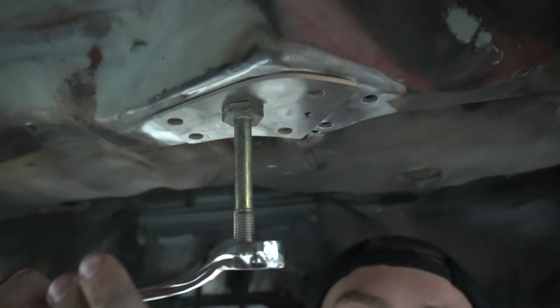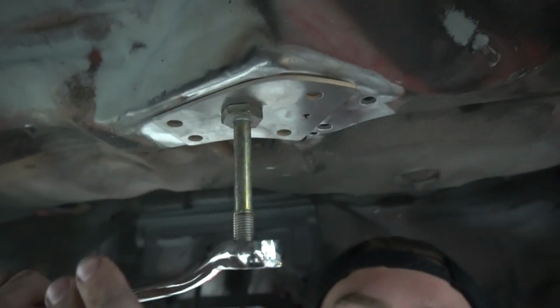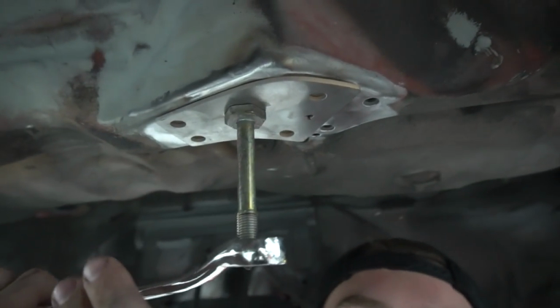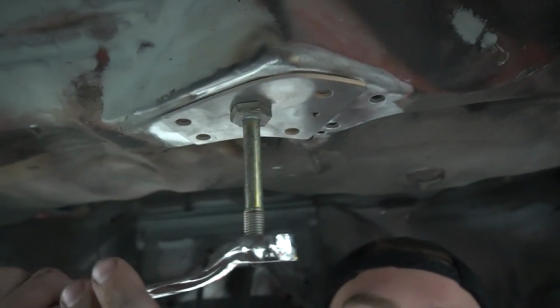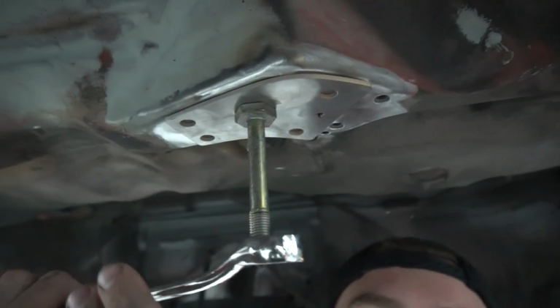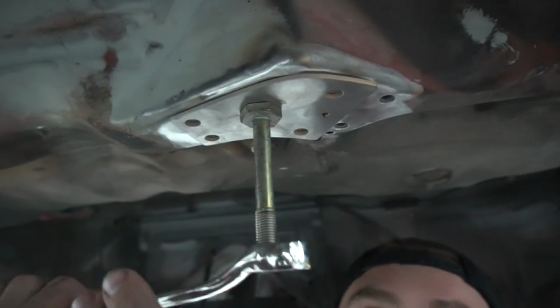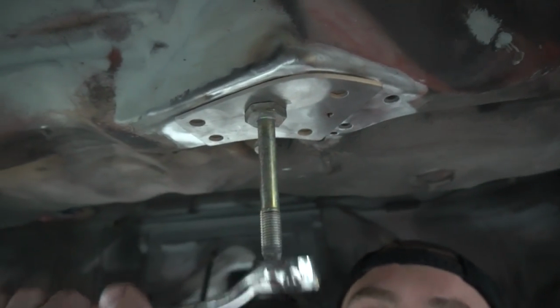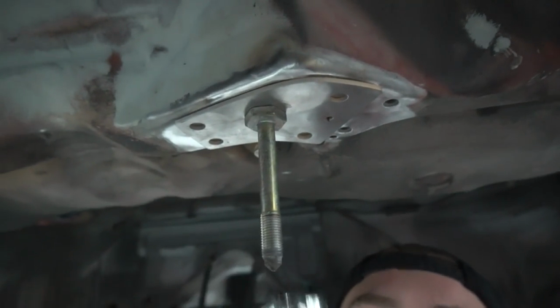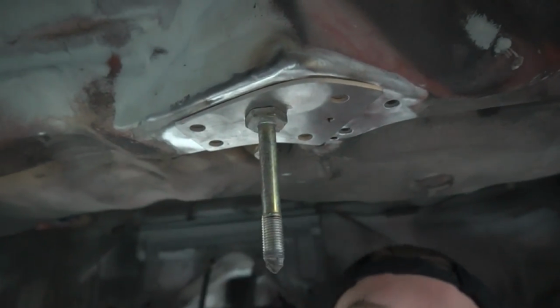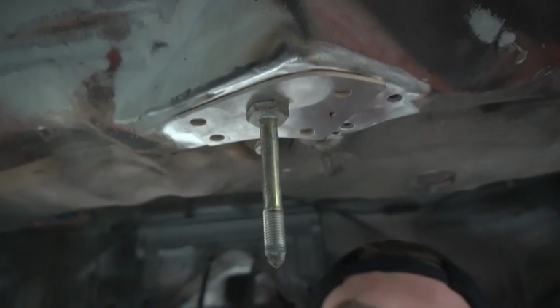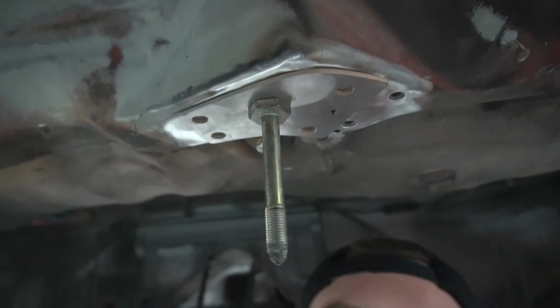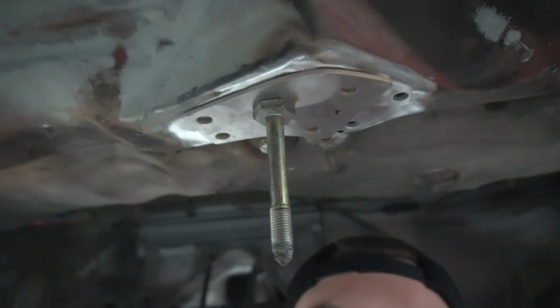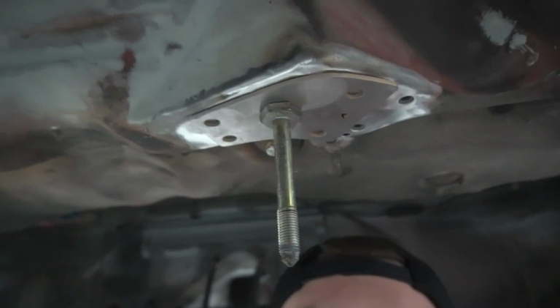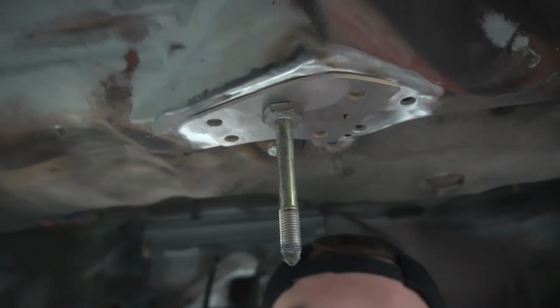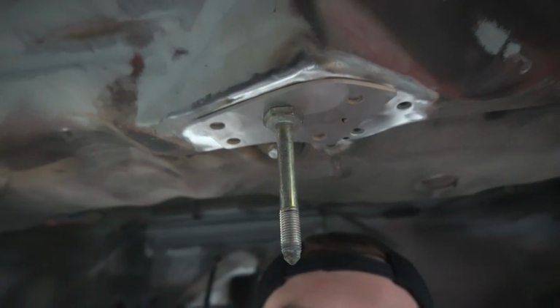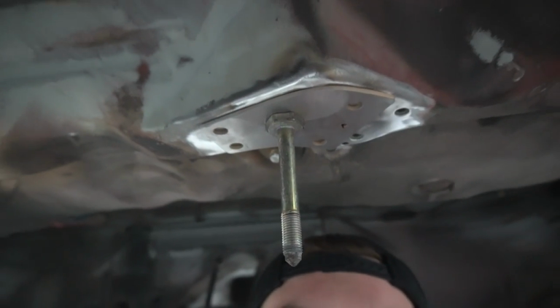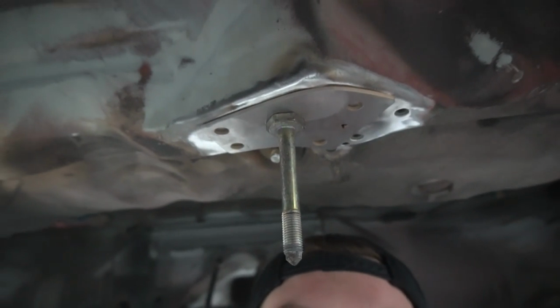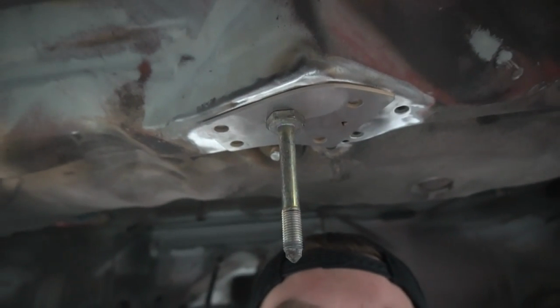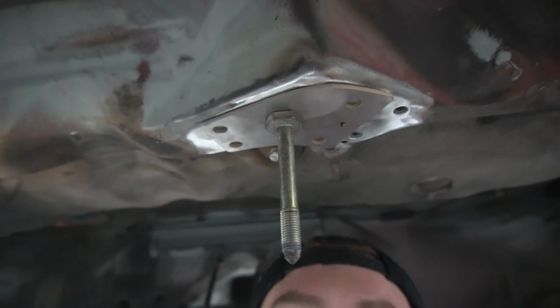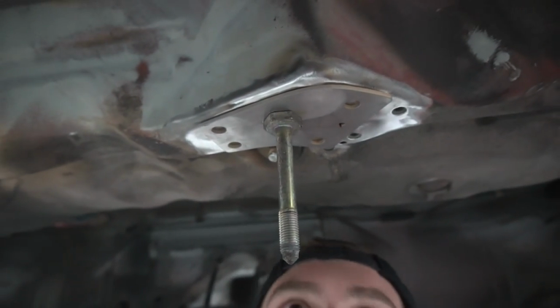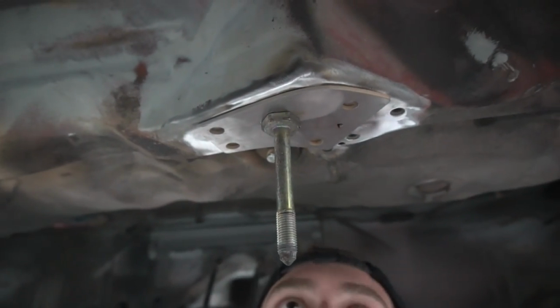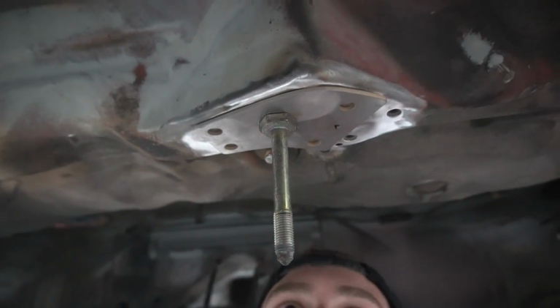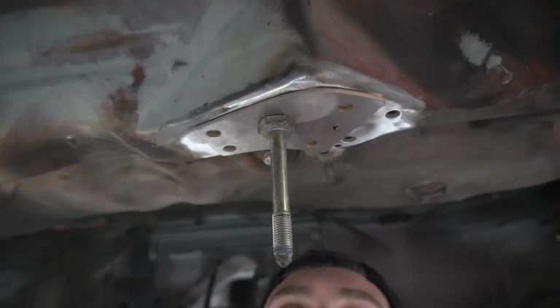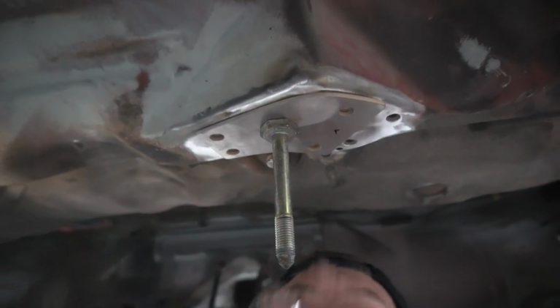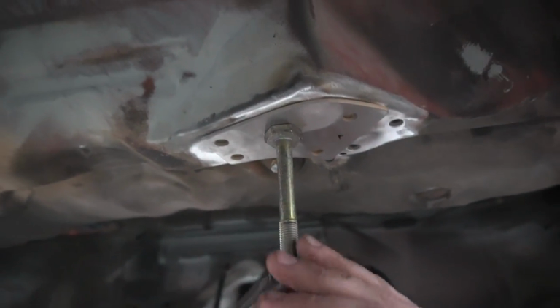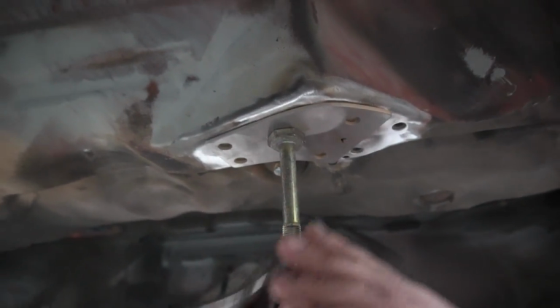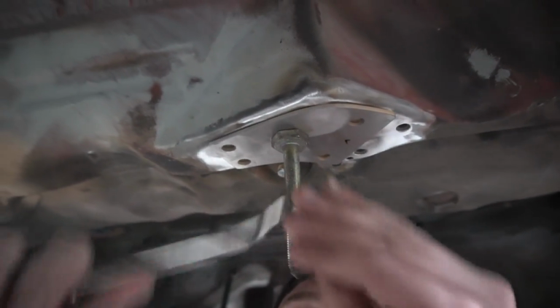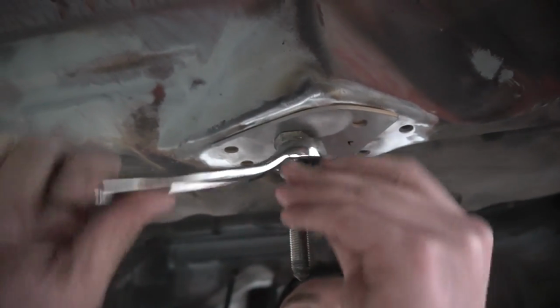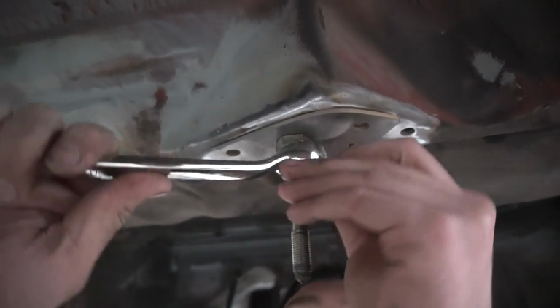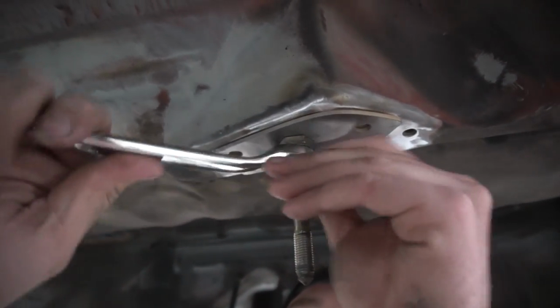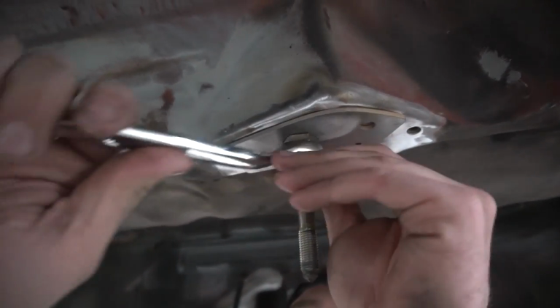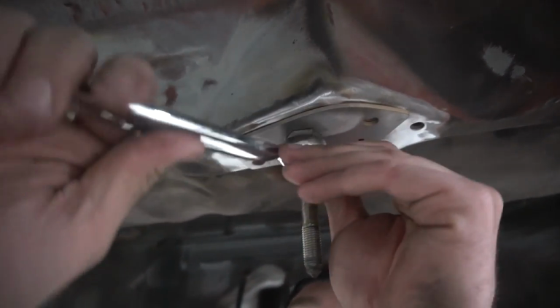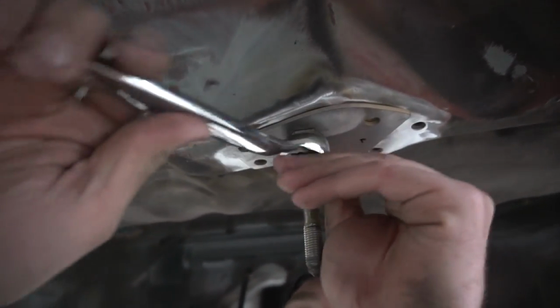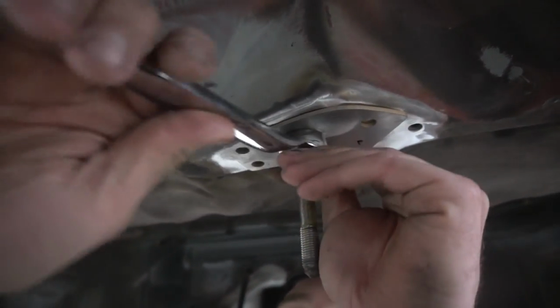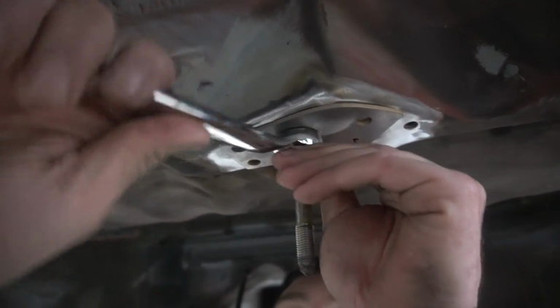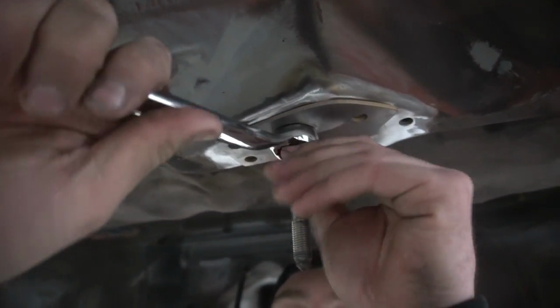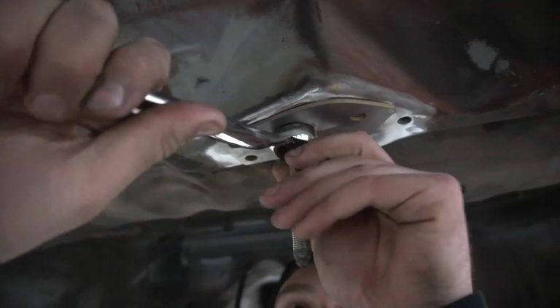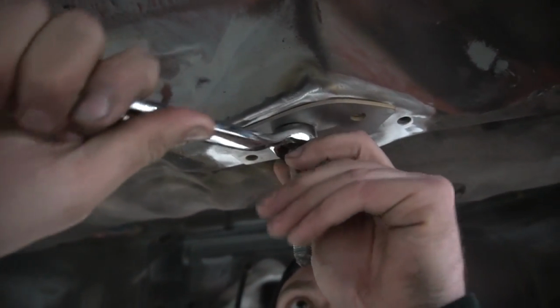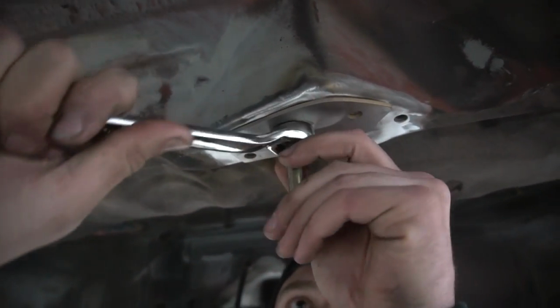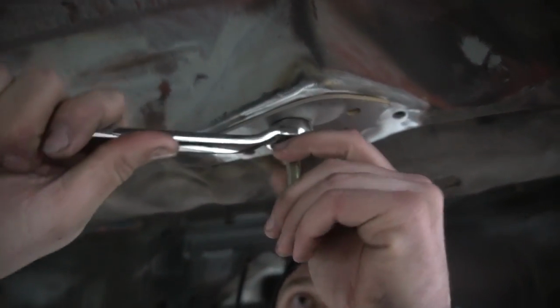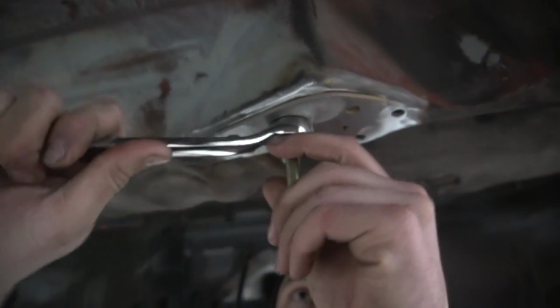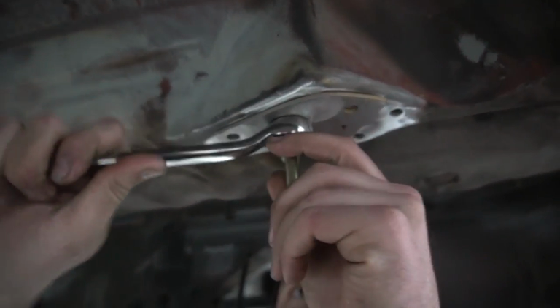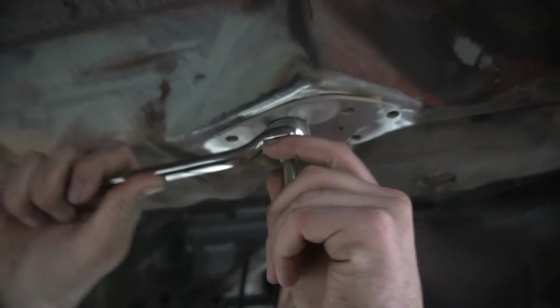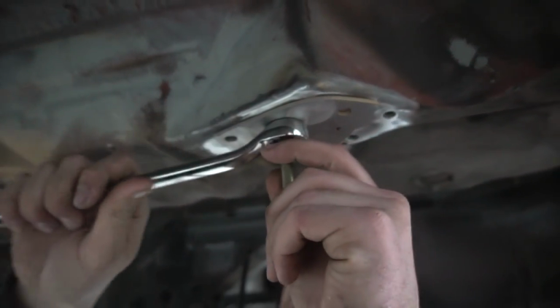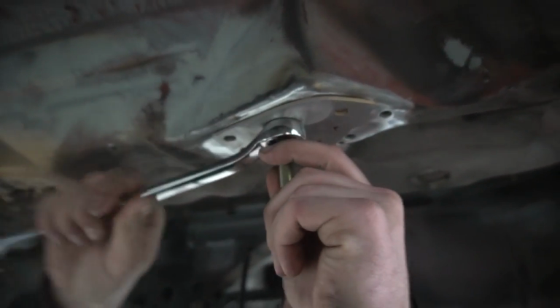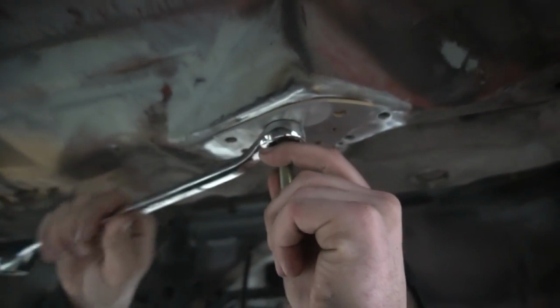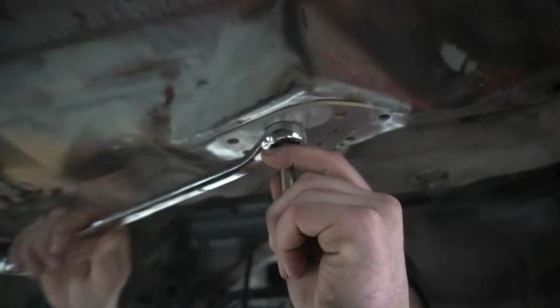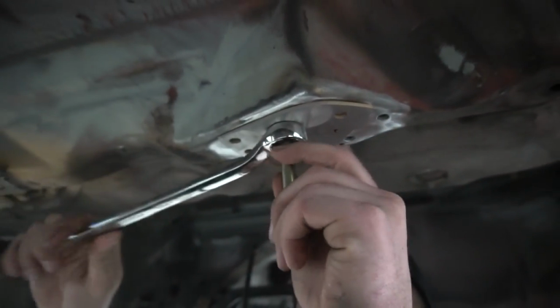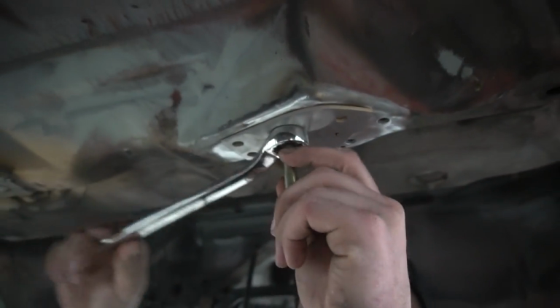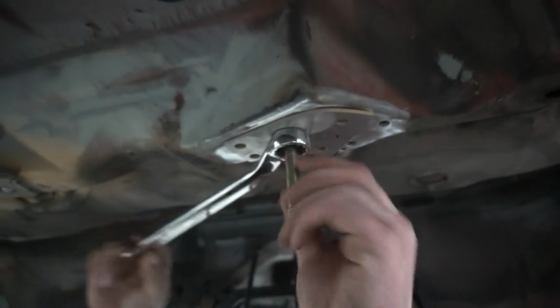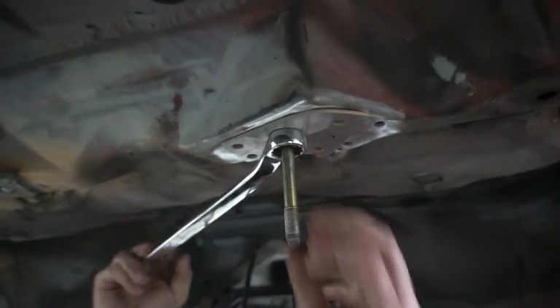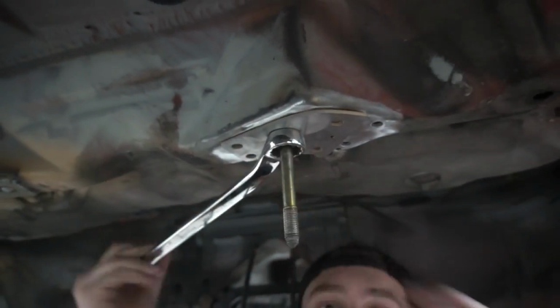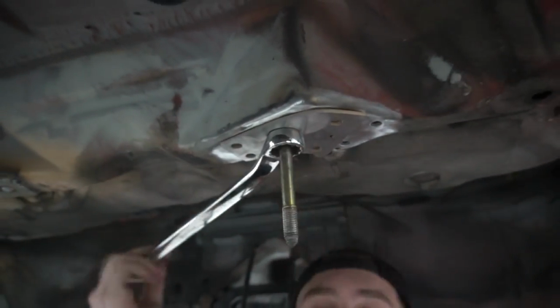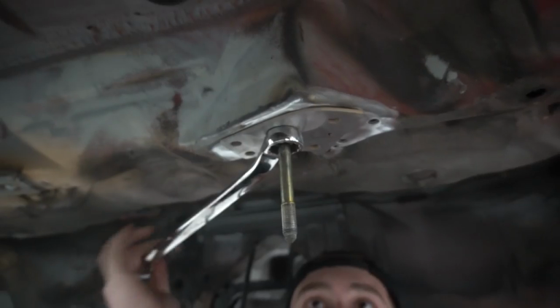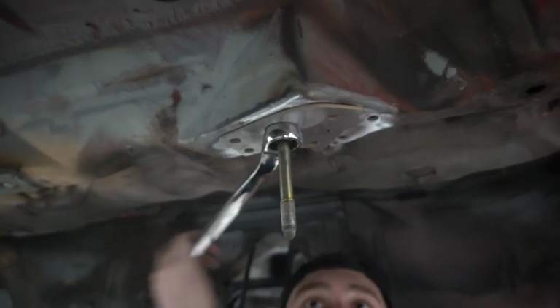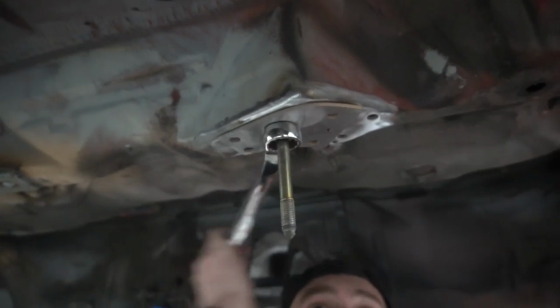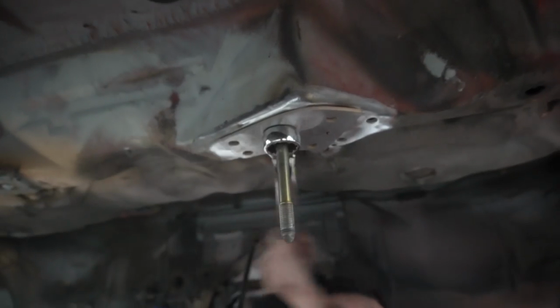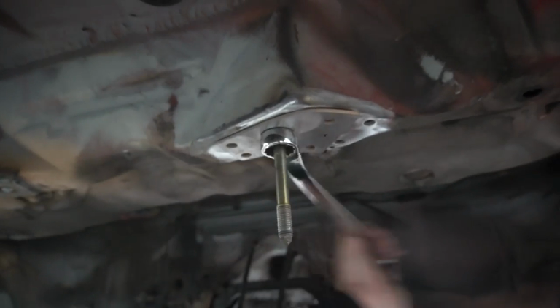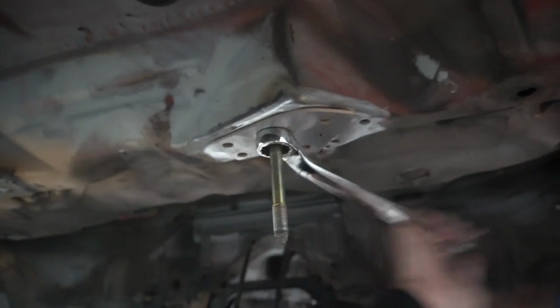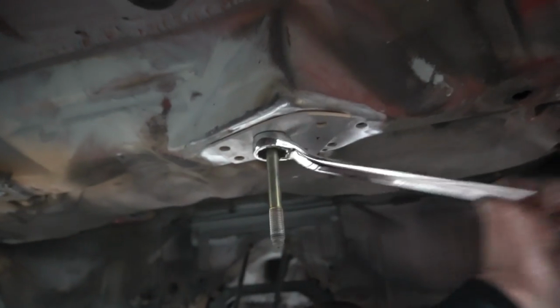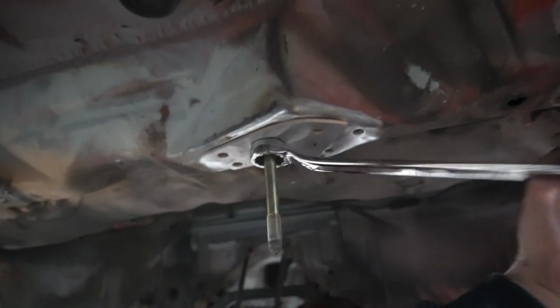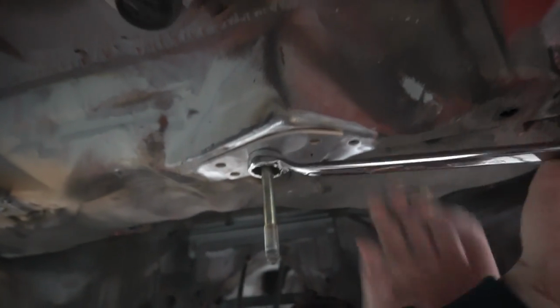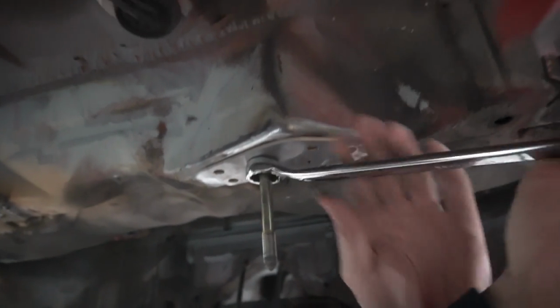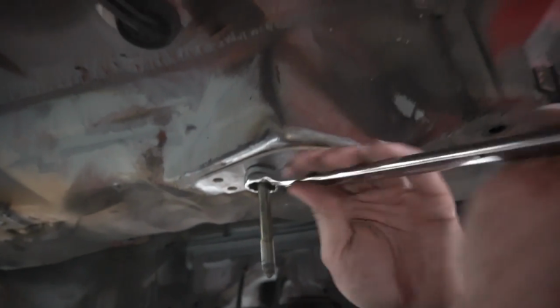You forgot to copper-weld-prime the new metal. You're right — good thing I got Brian here because my car would have rotted into a million pieces.